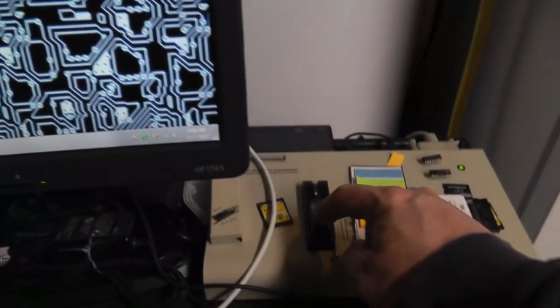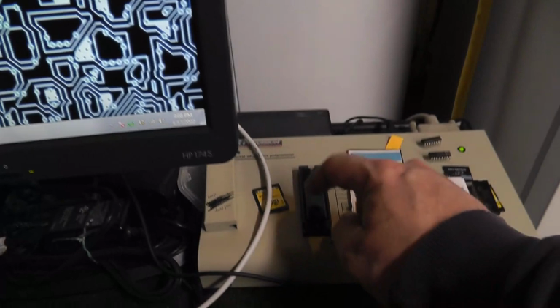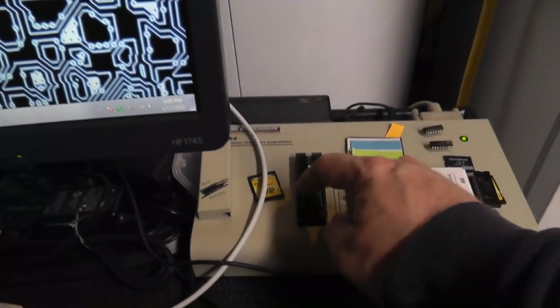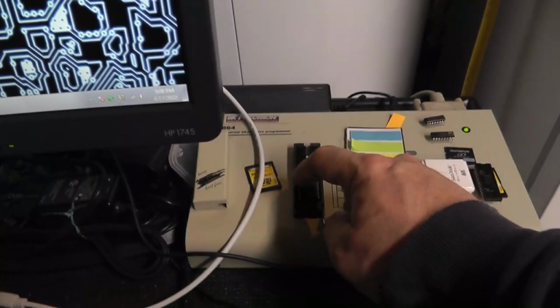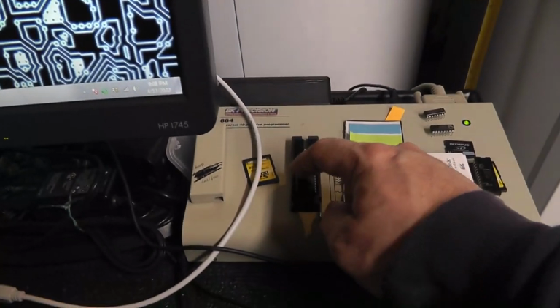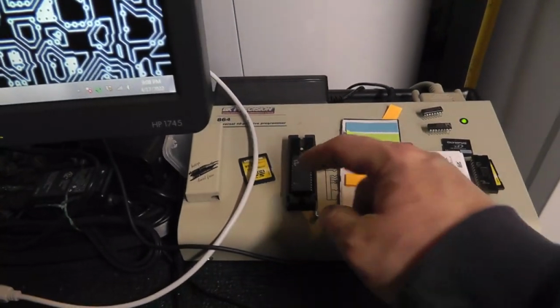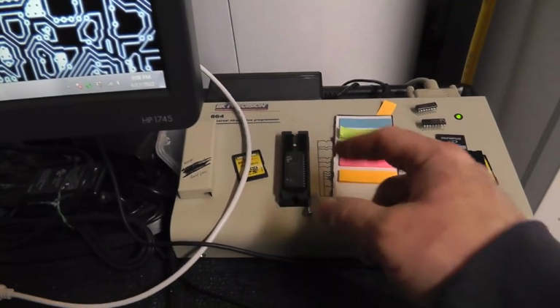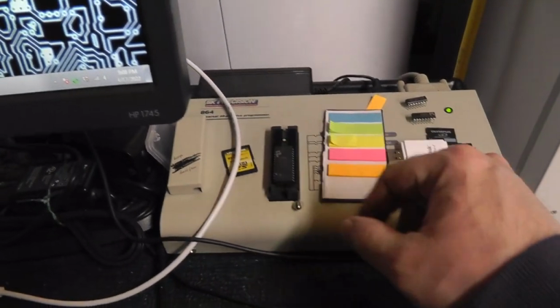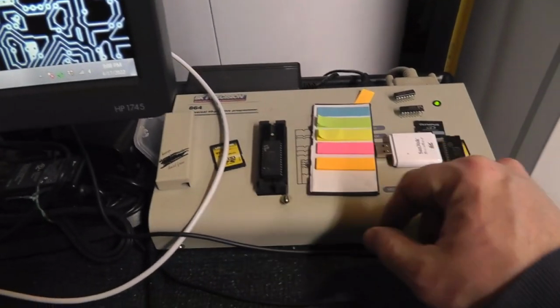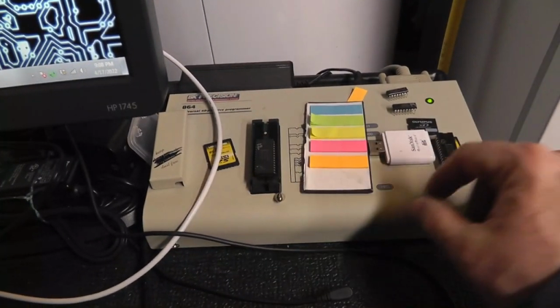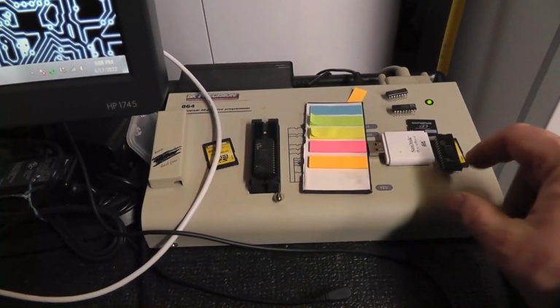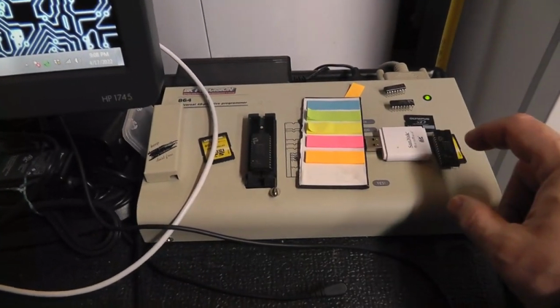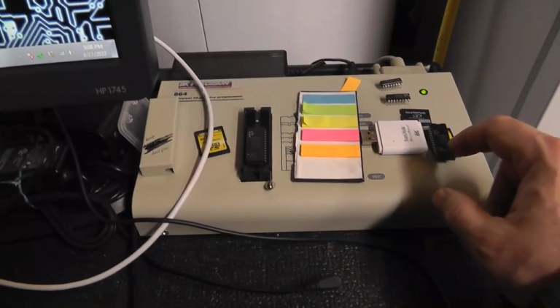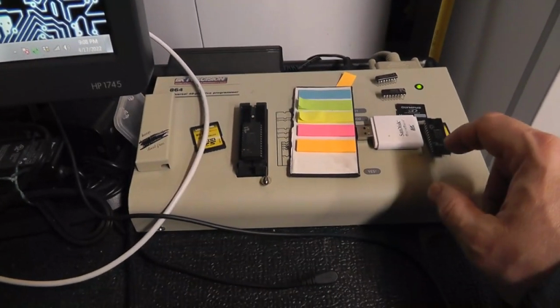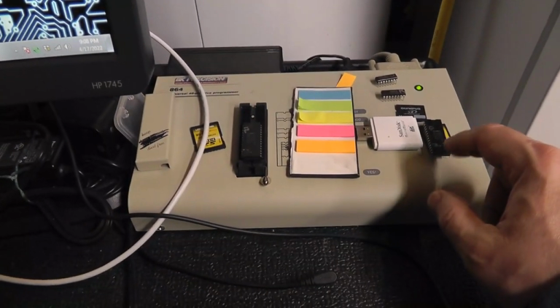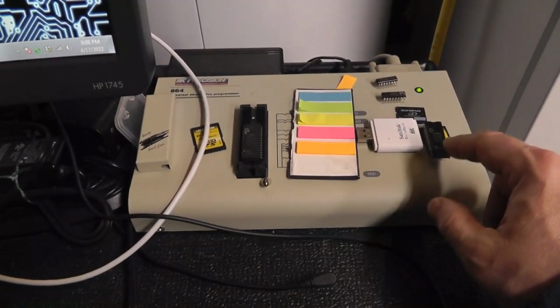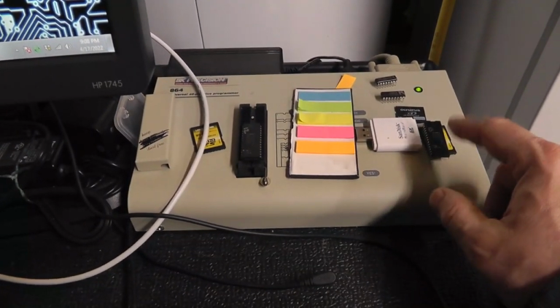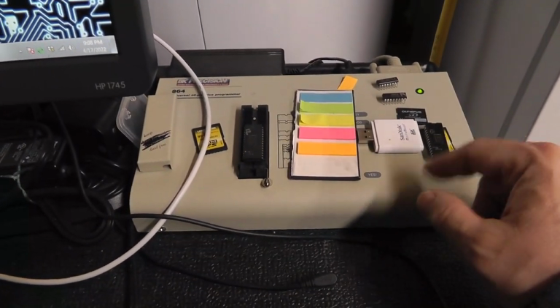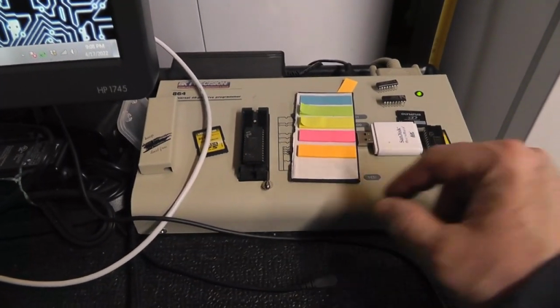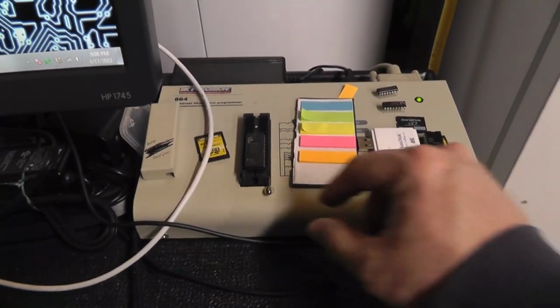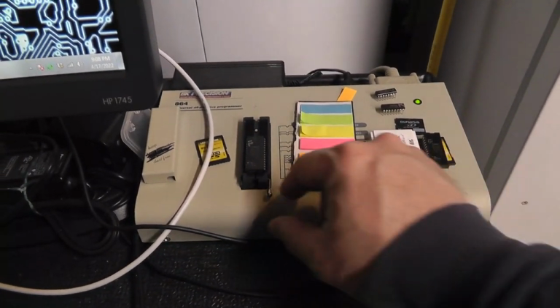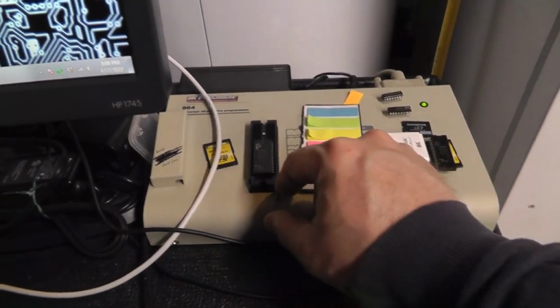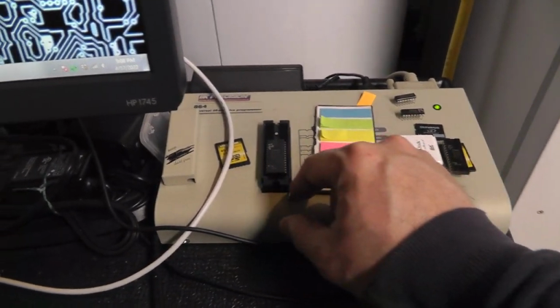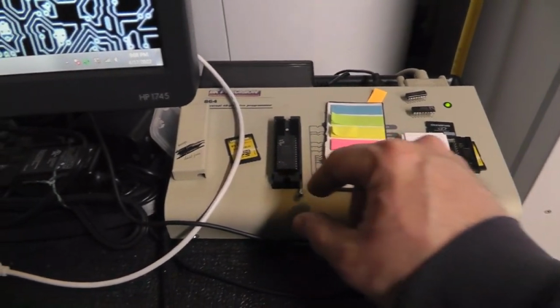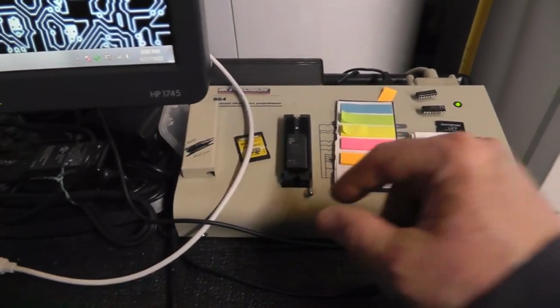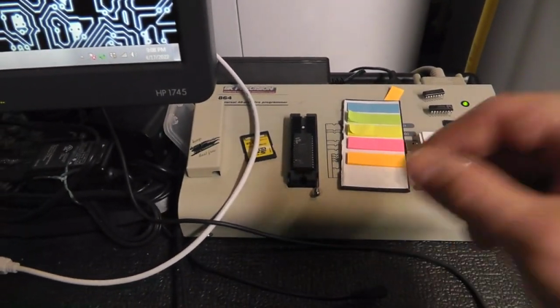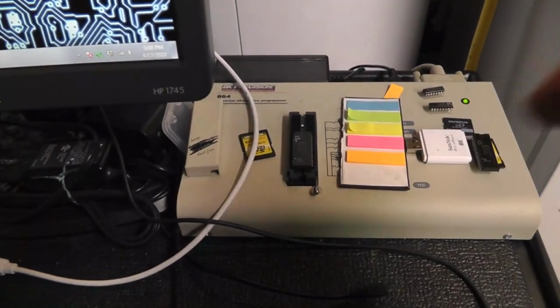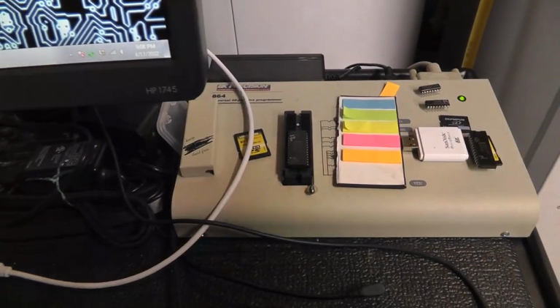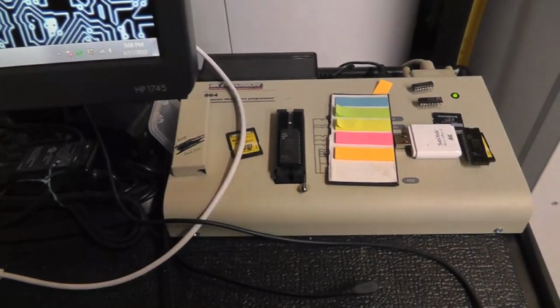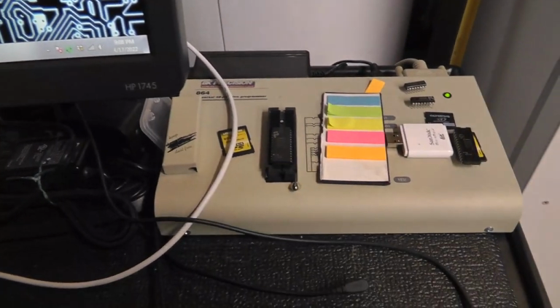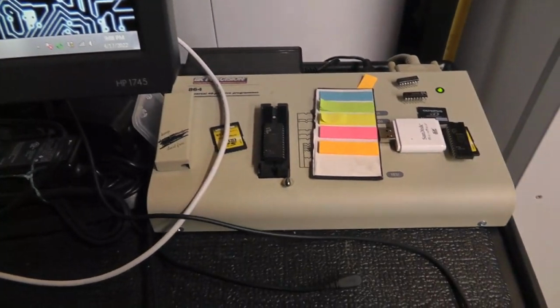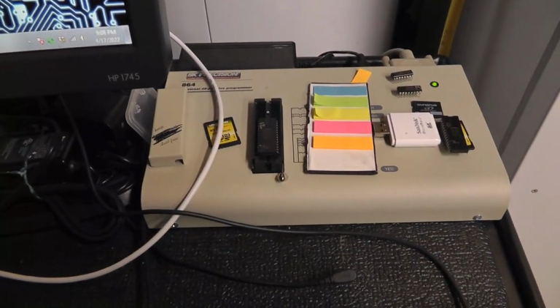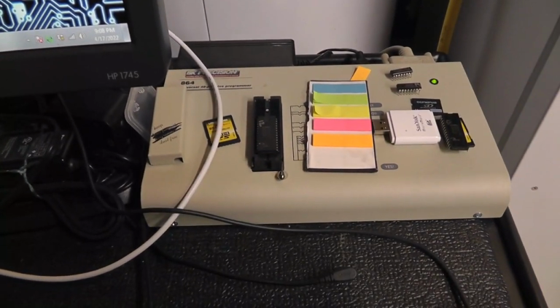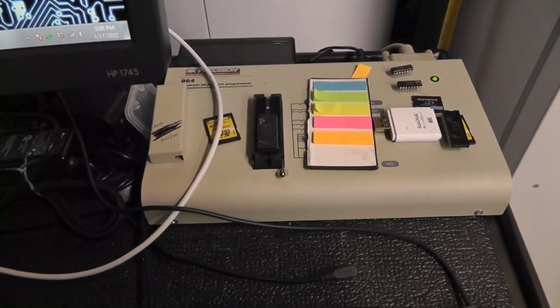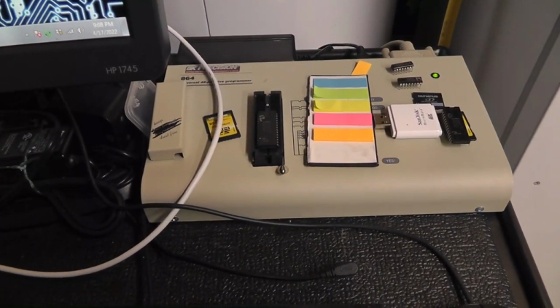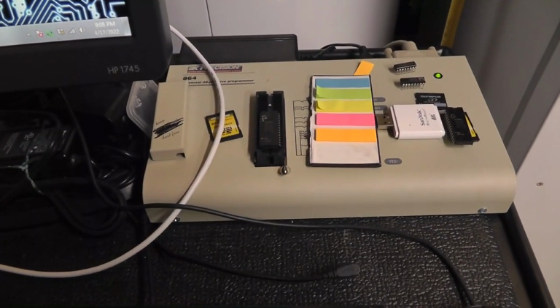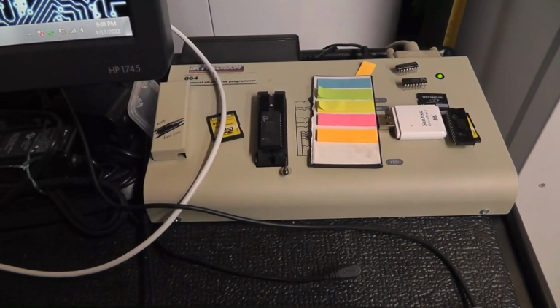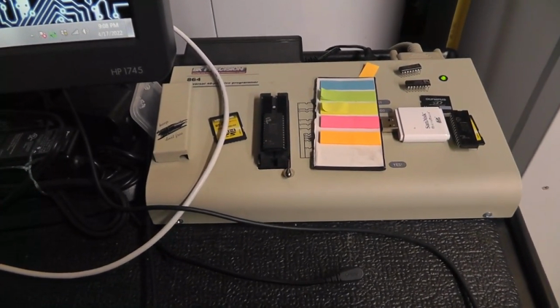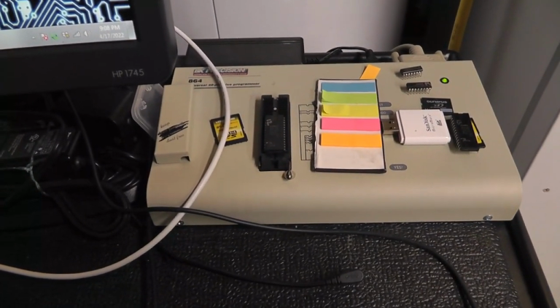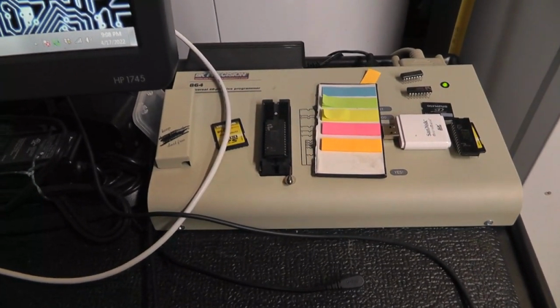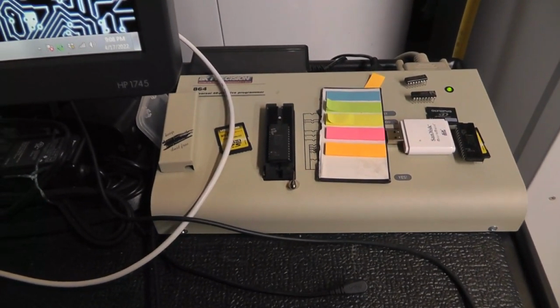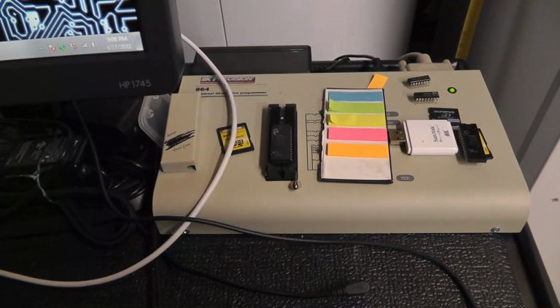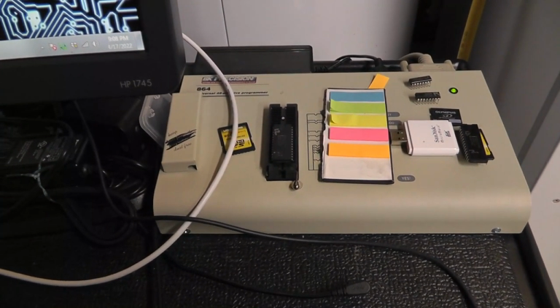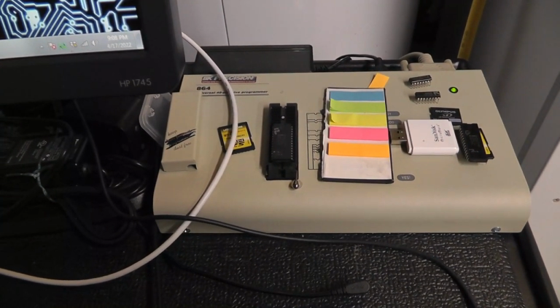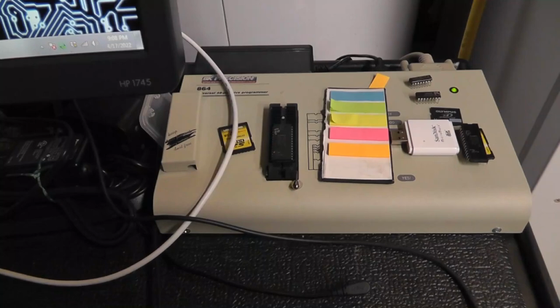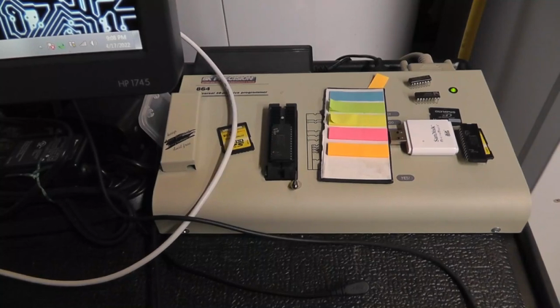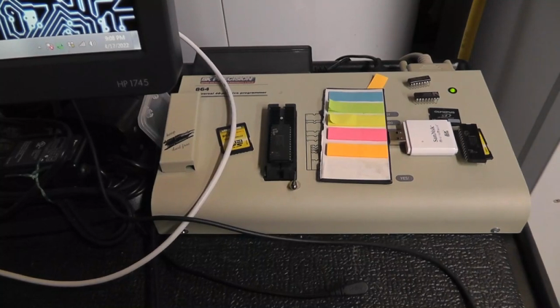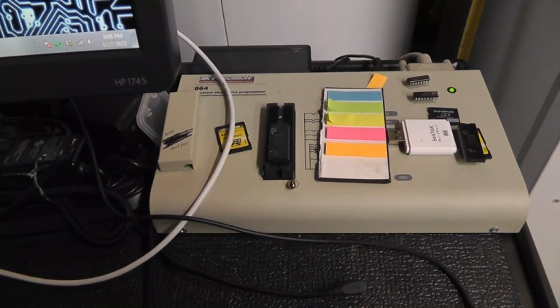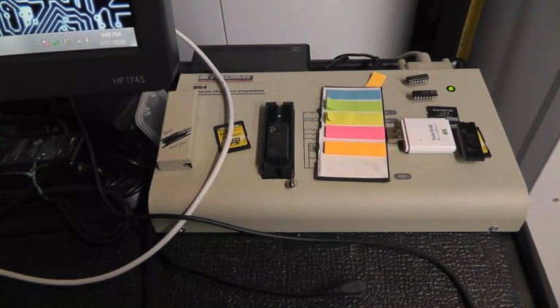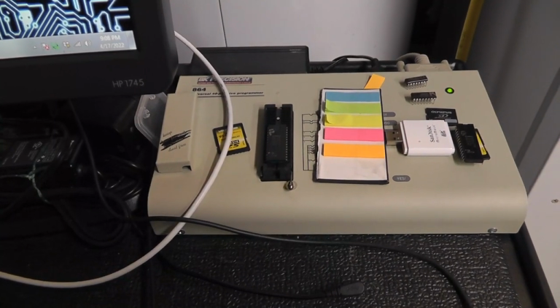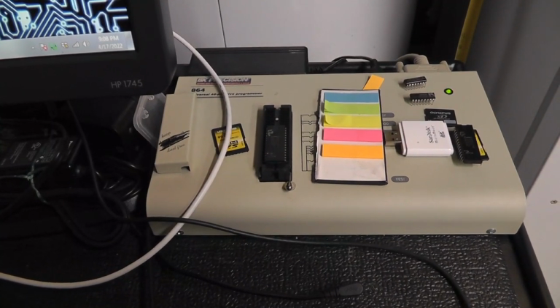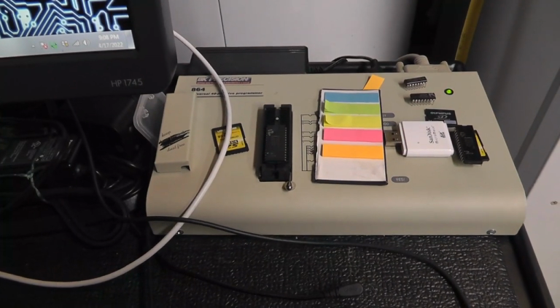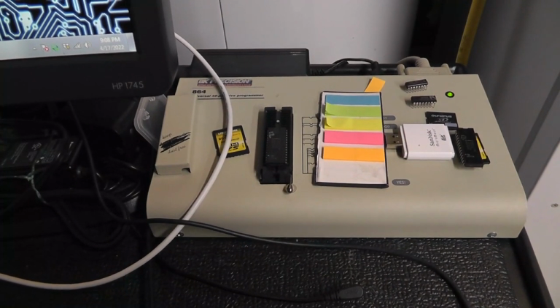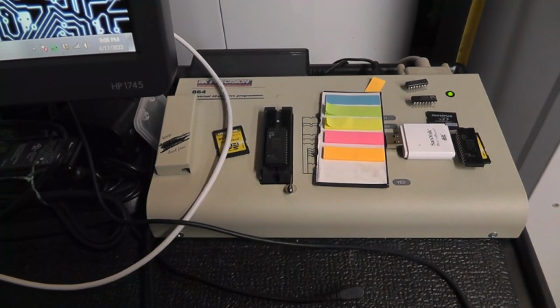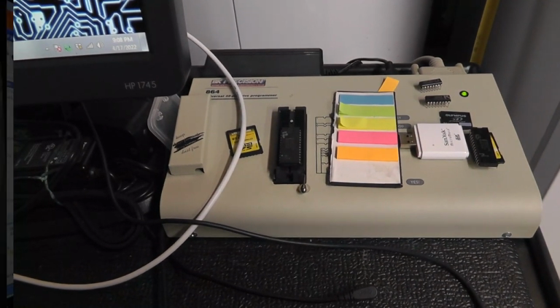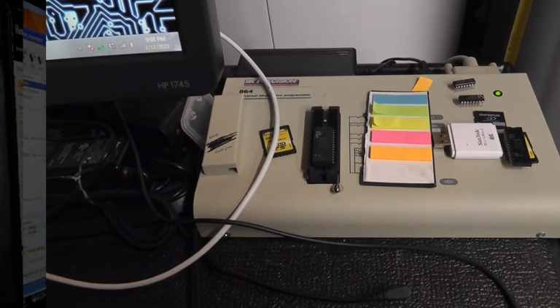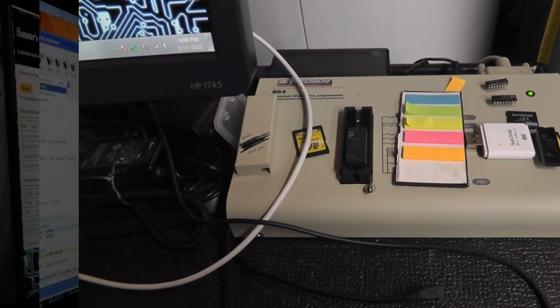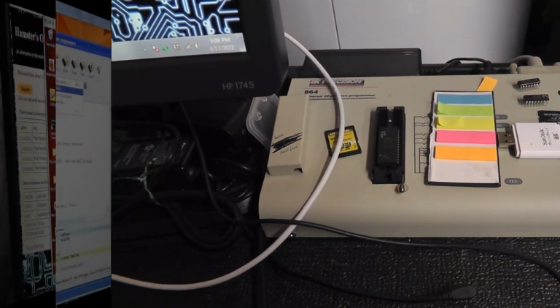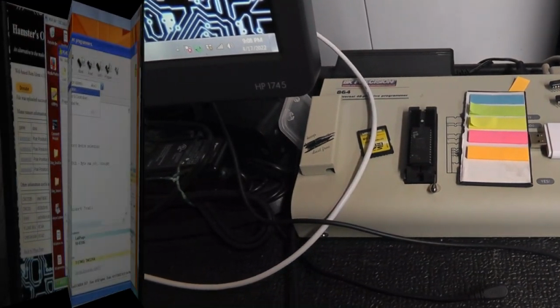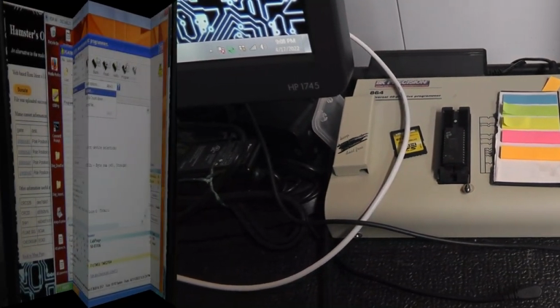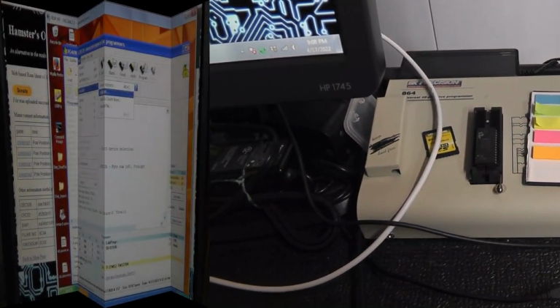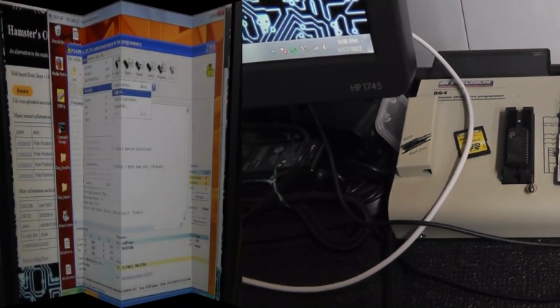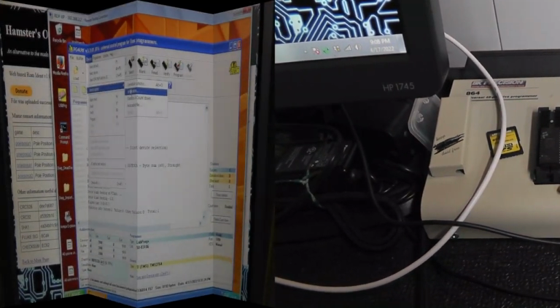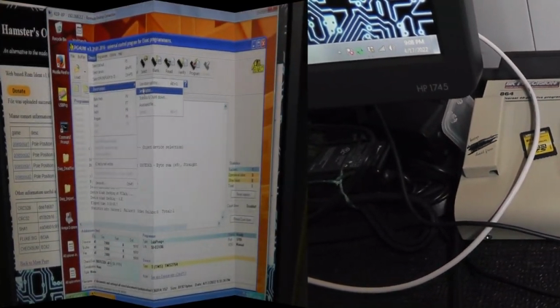I loaded what was read off the EPROM into ROM Ident and it does not verify as anything — so we know 12N is bad. And 13N I guarantee is probably good.